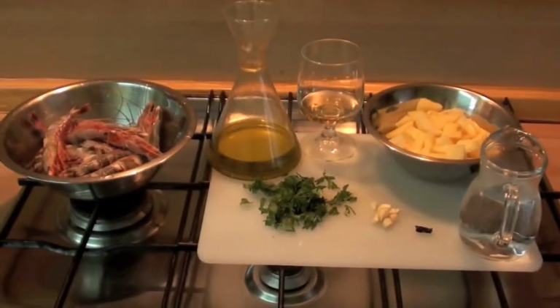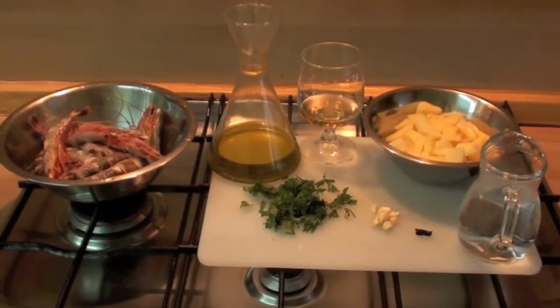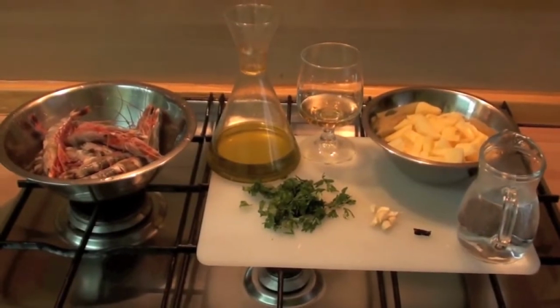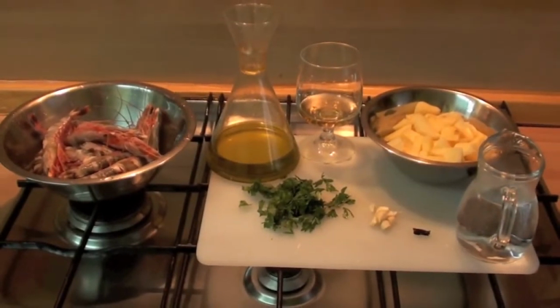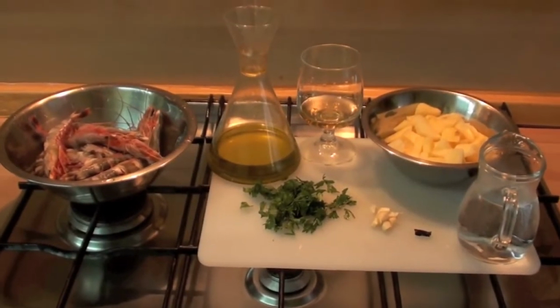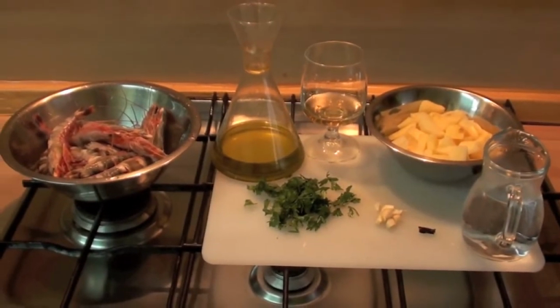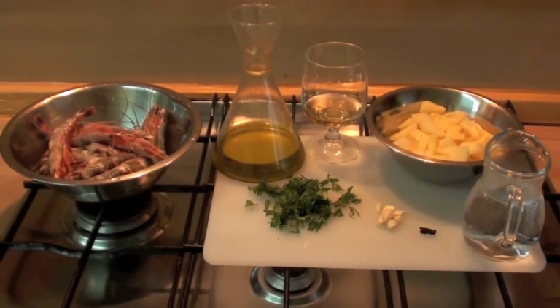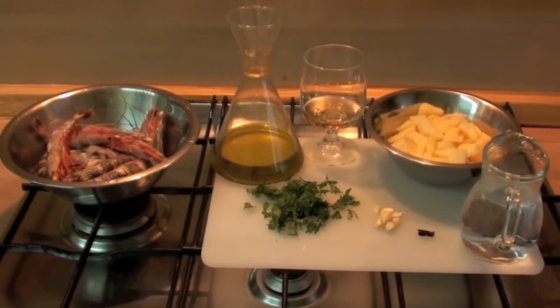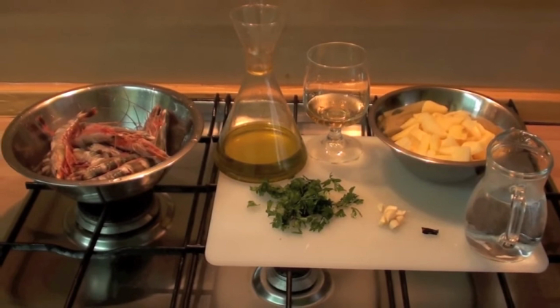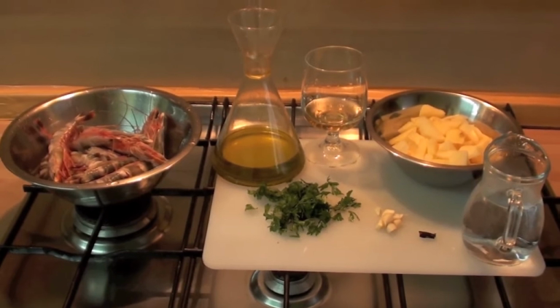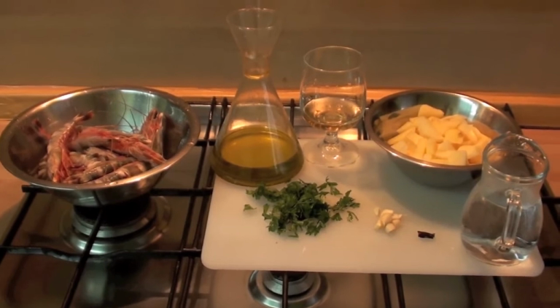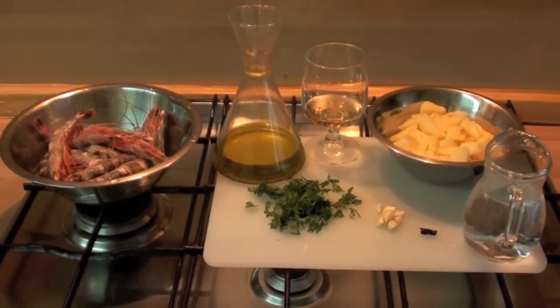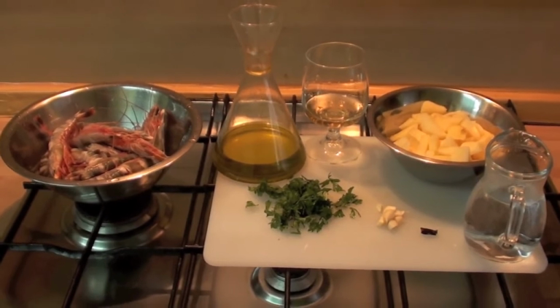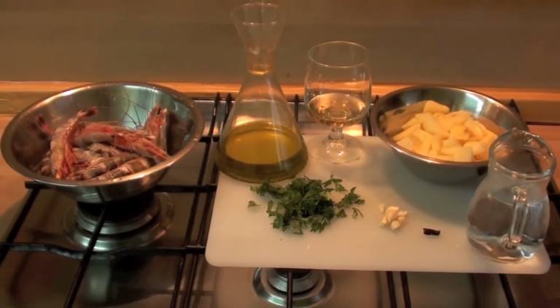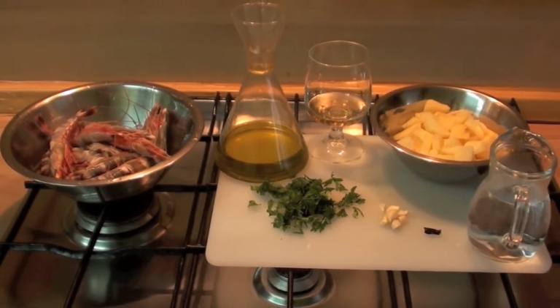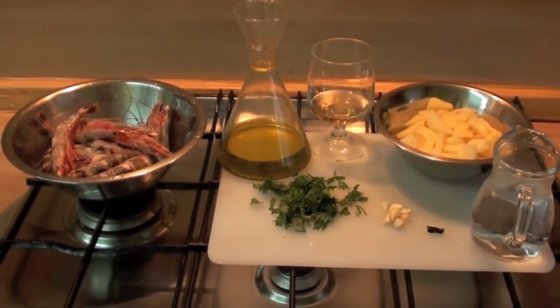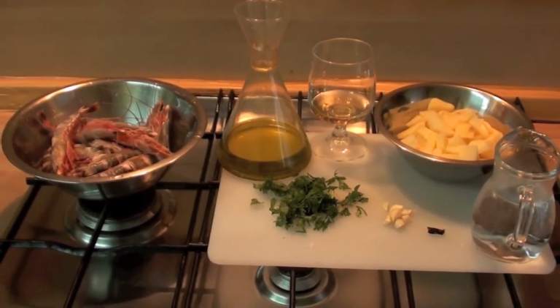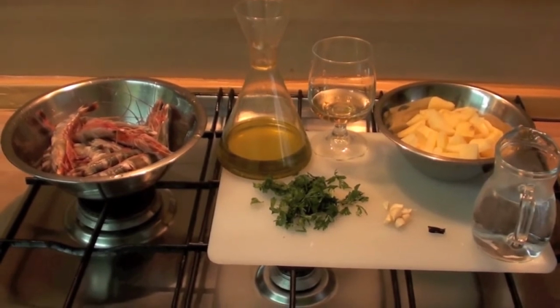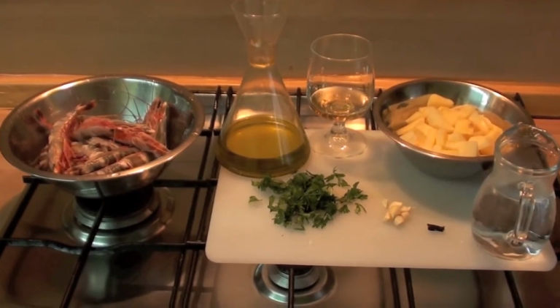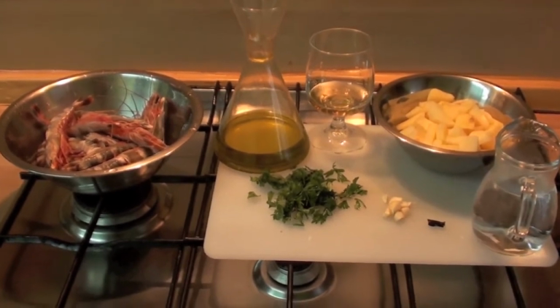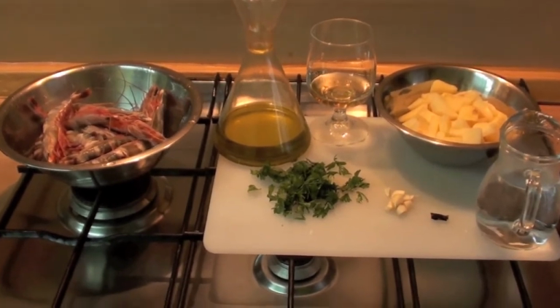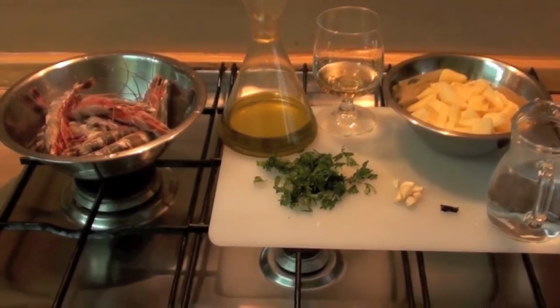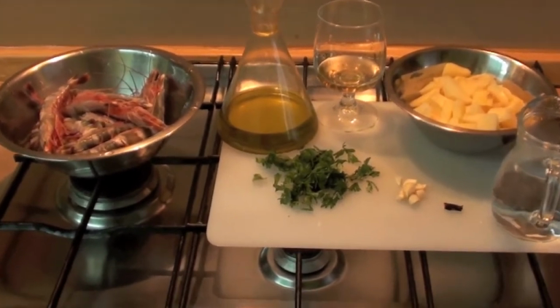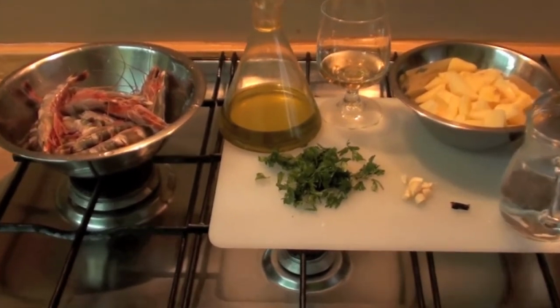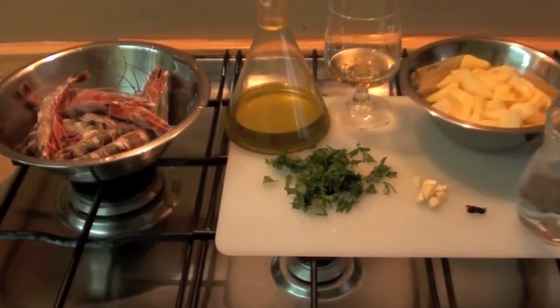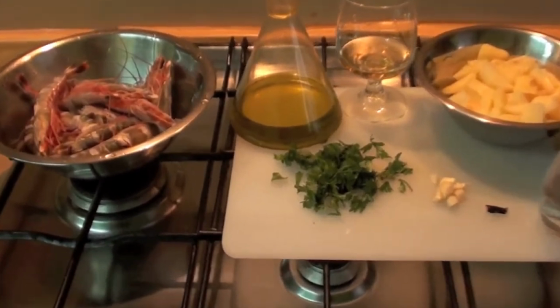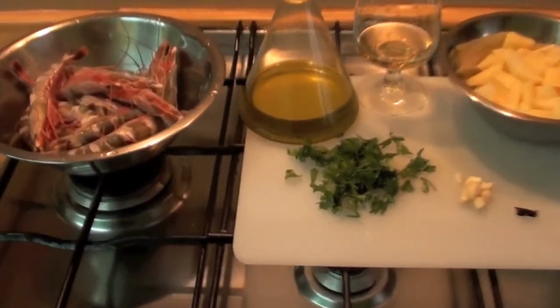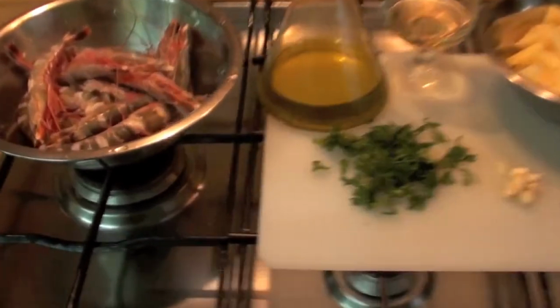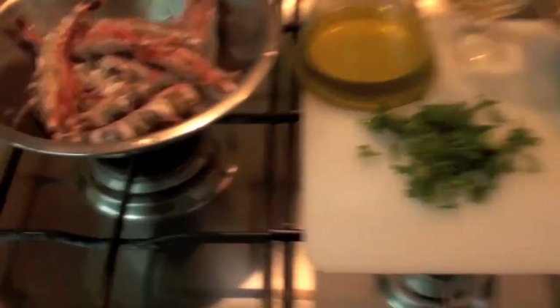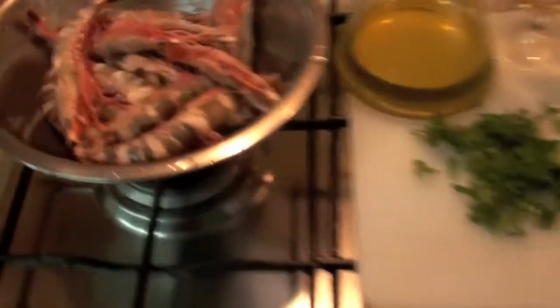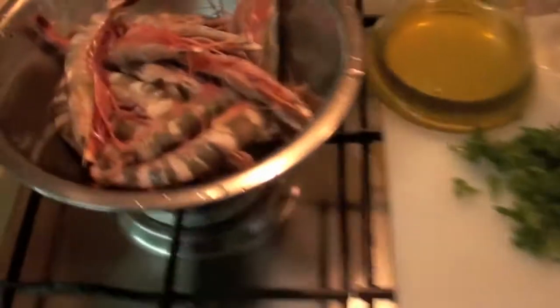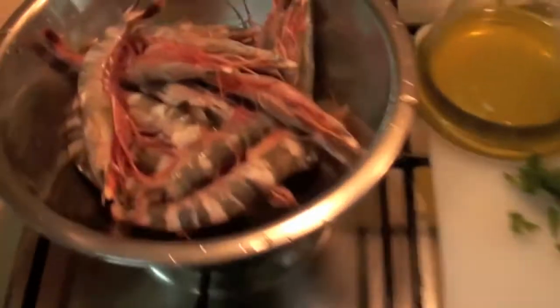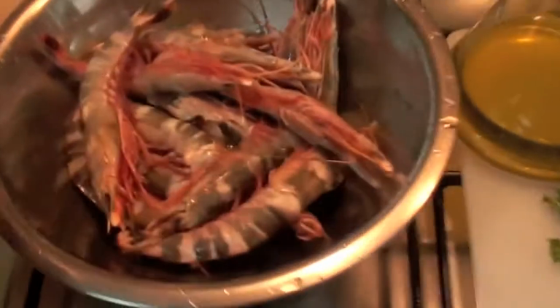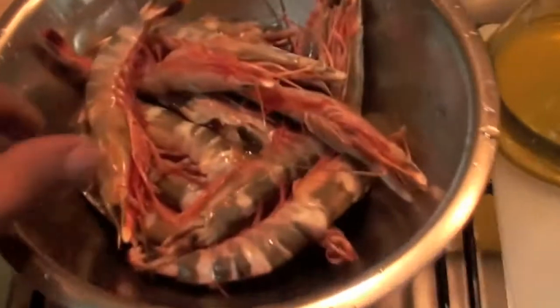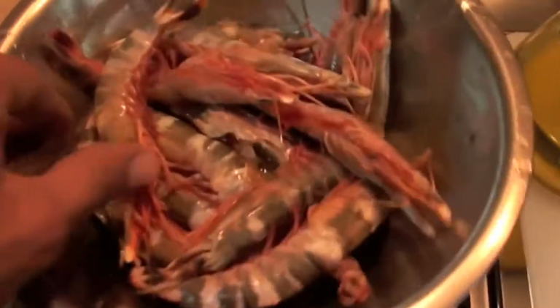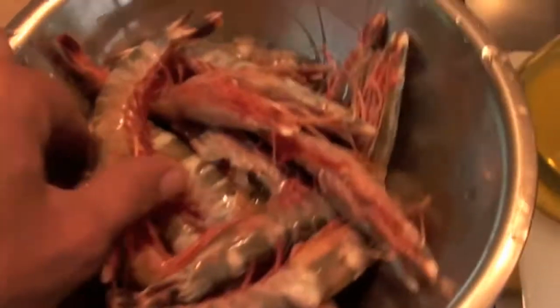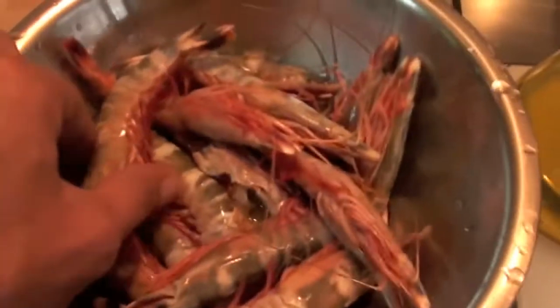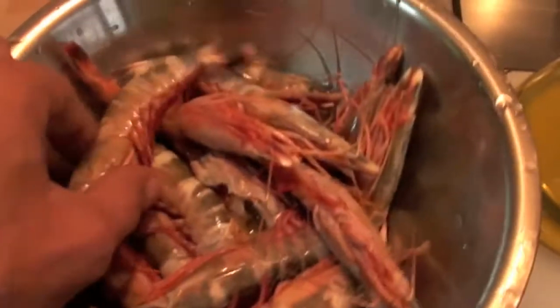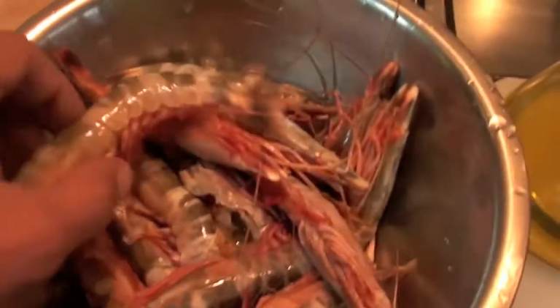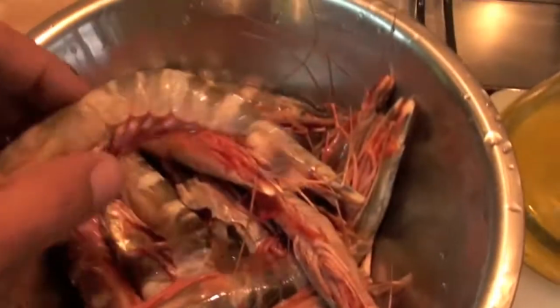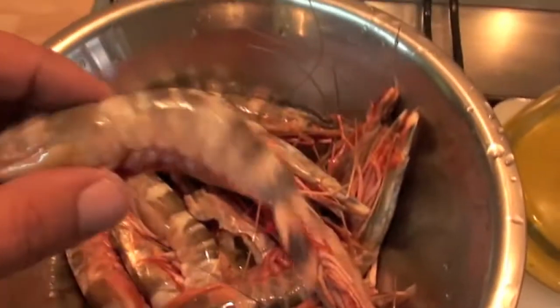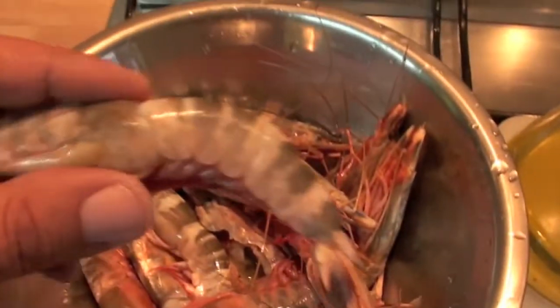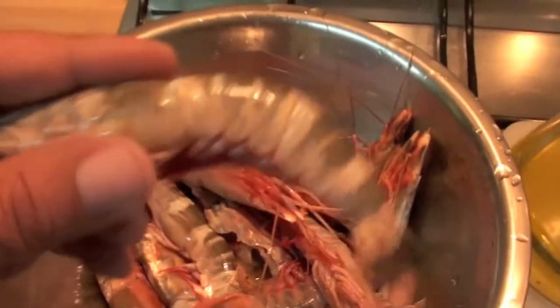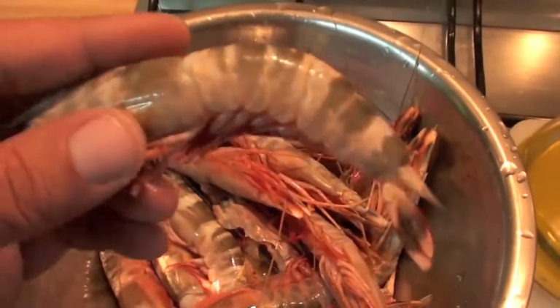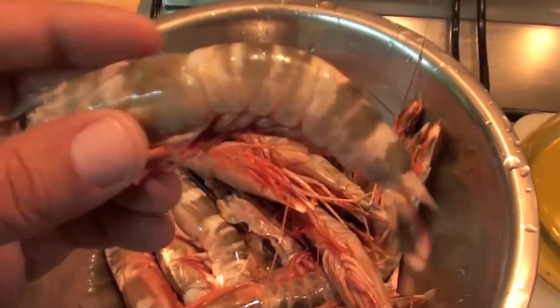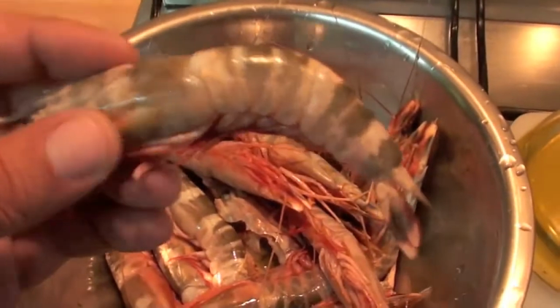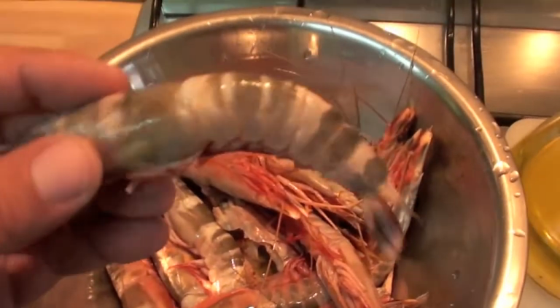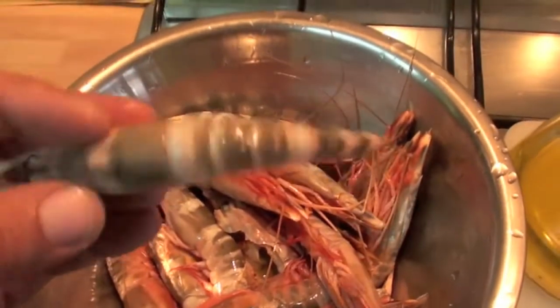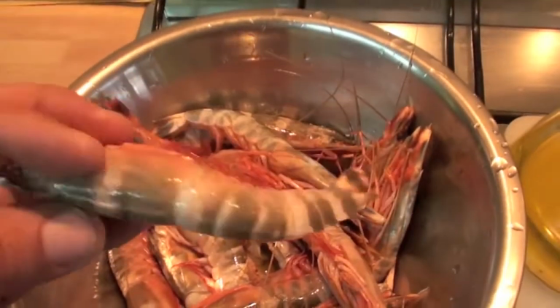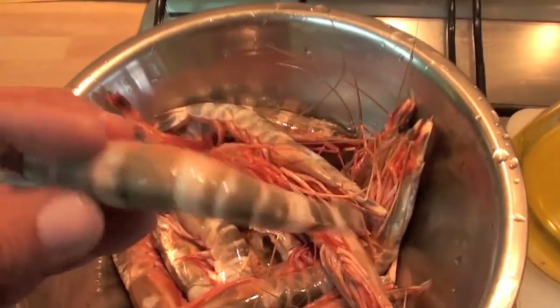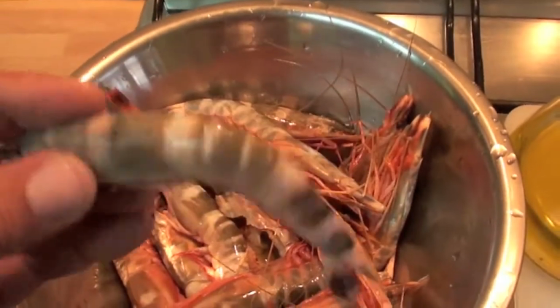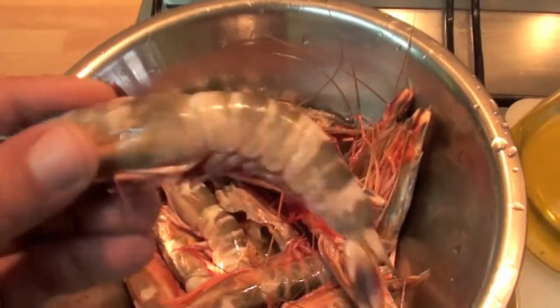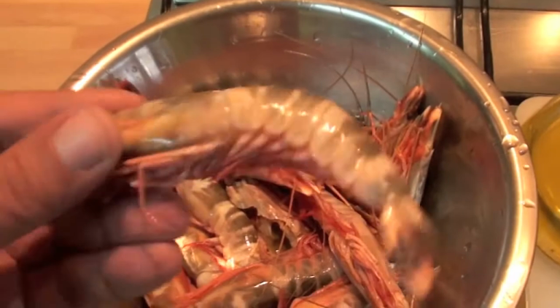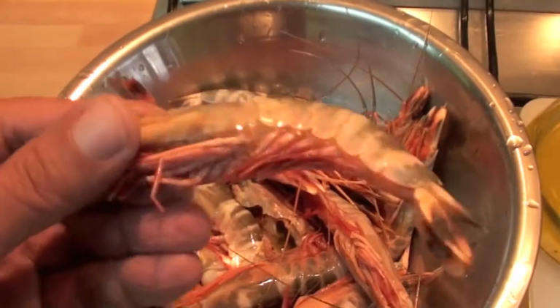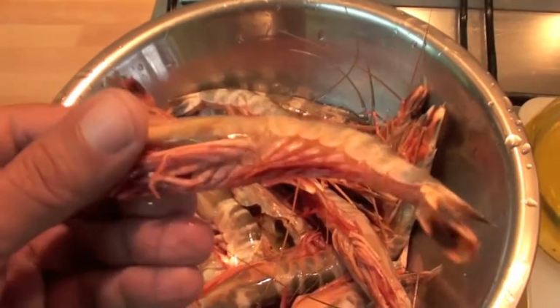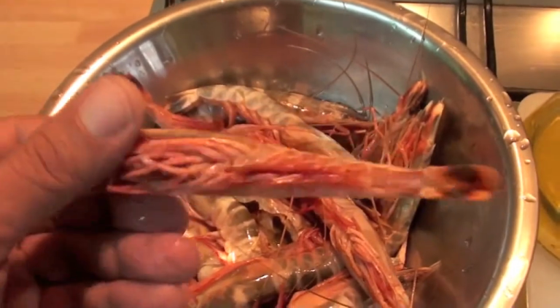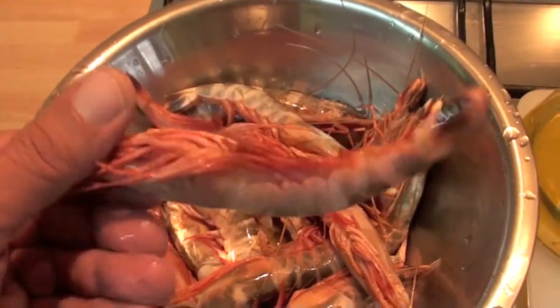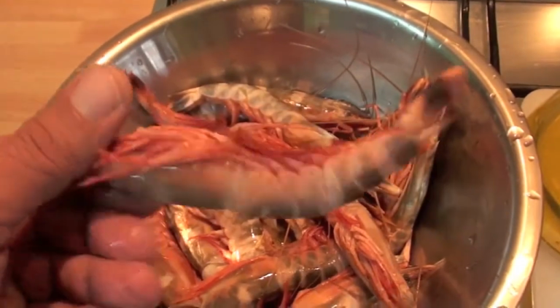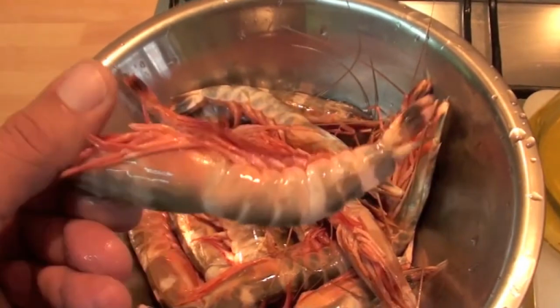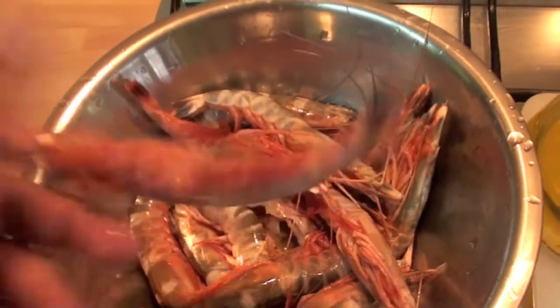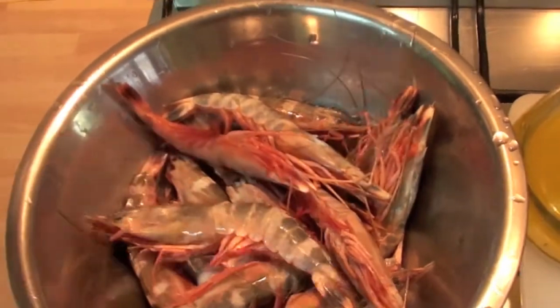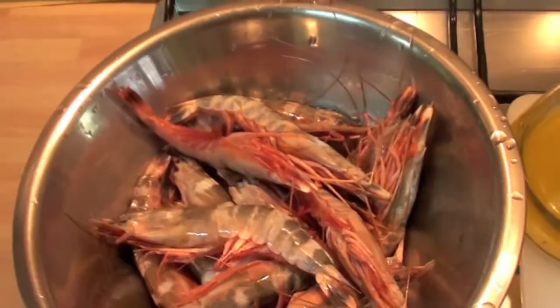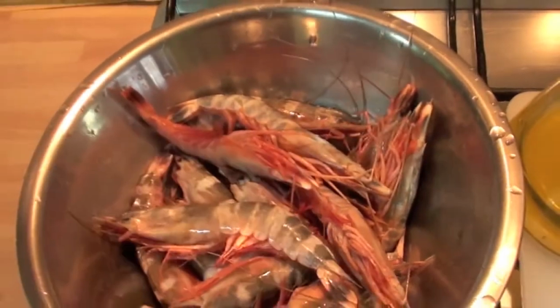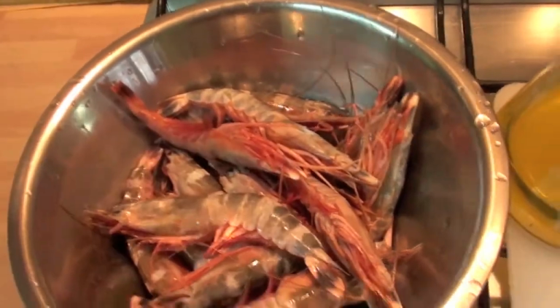Ingredients! Something very simple, very easy. I love it. Some king prawns — let's say some prawns.